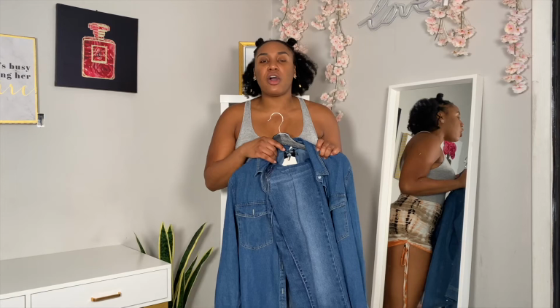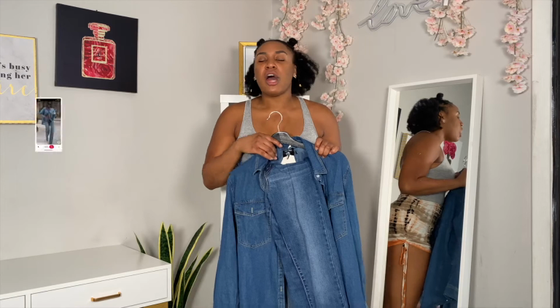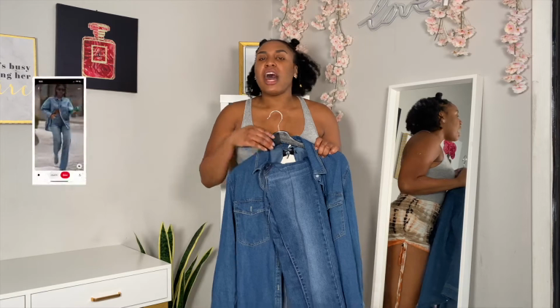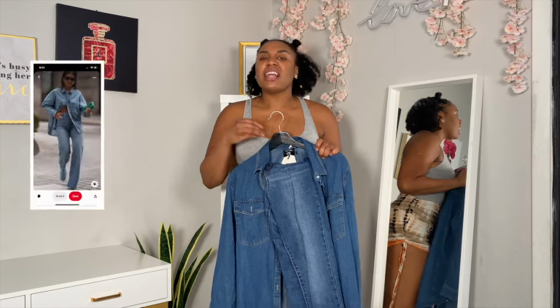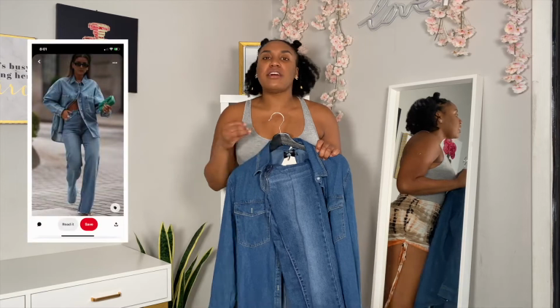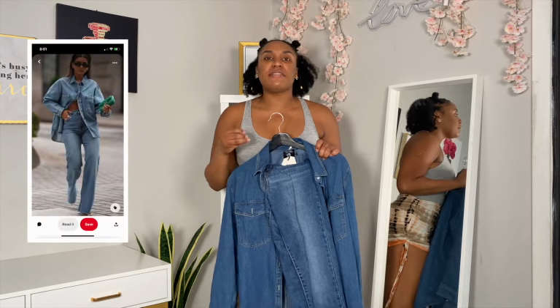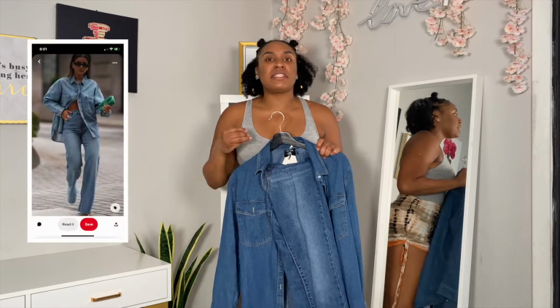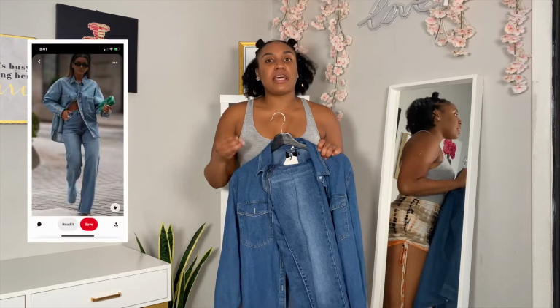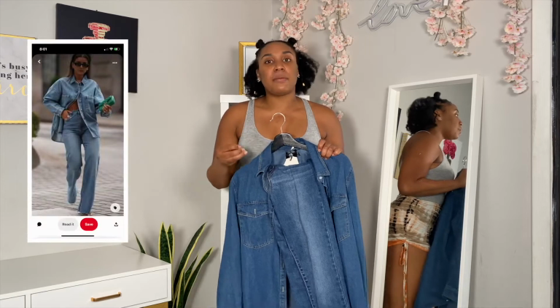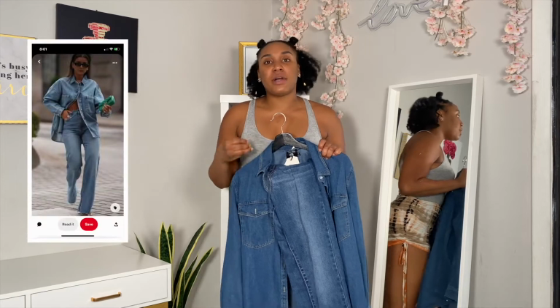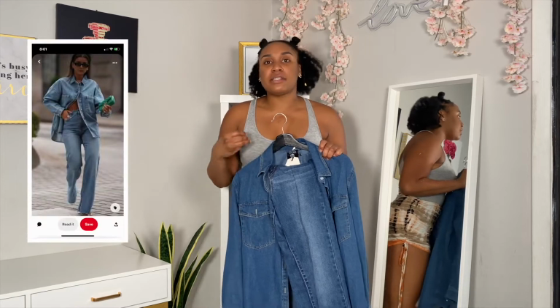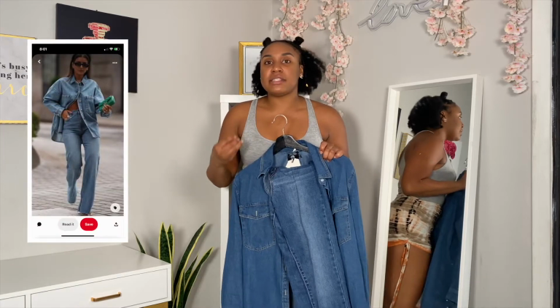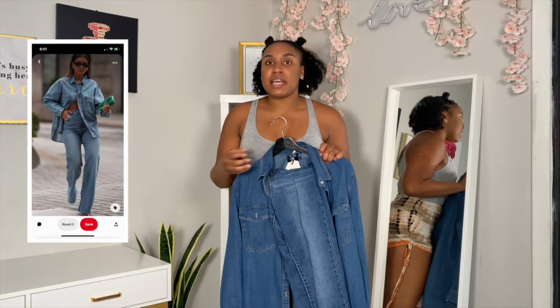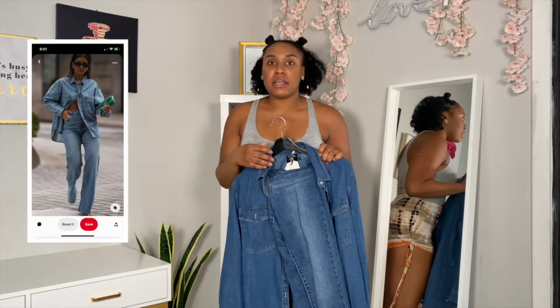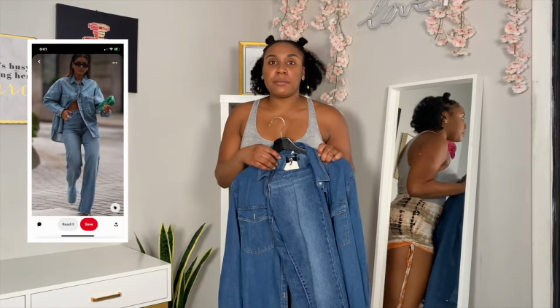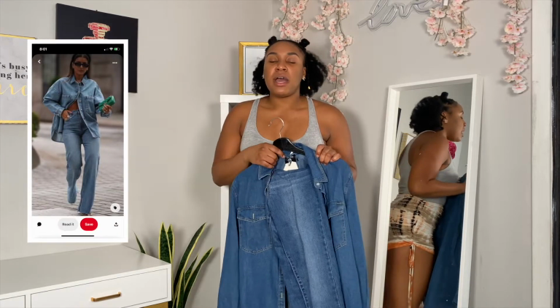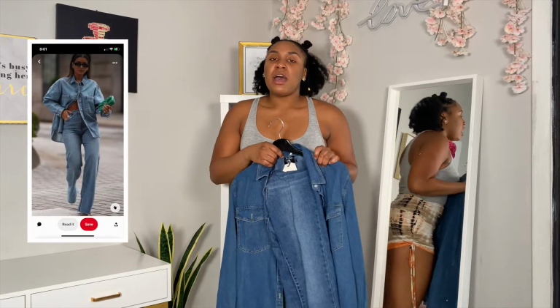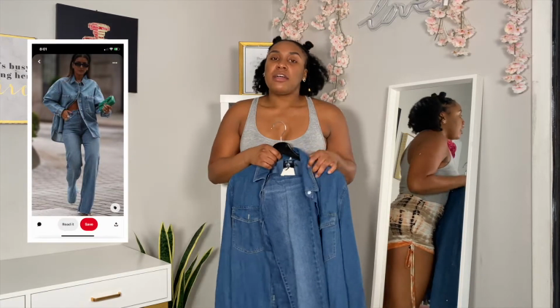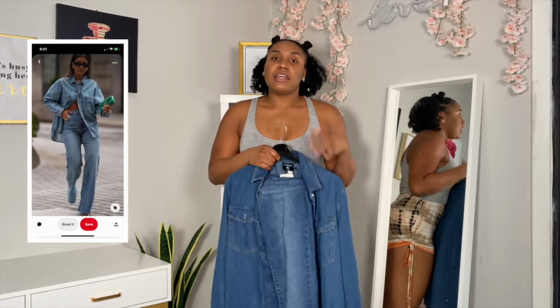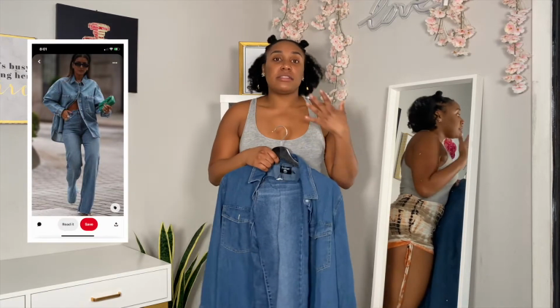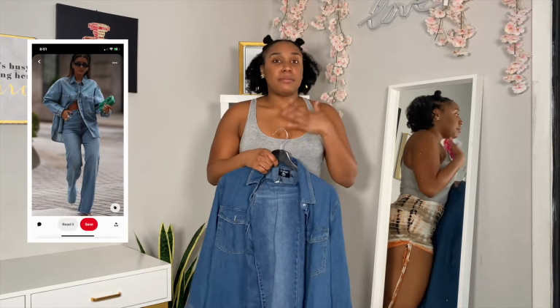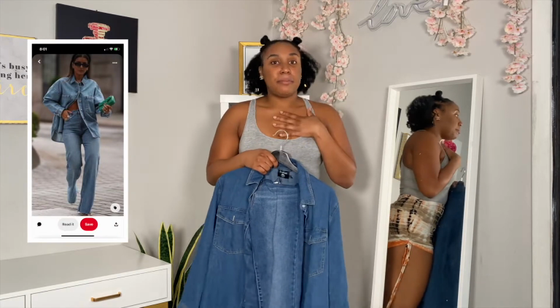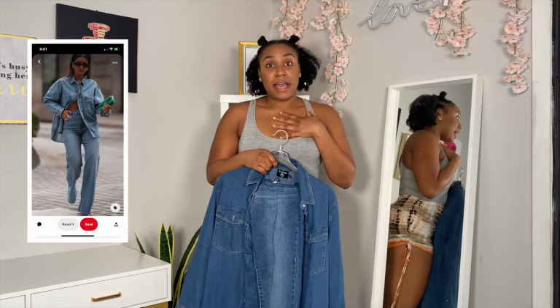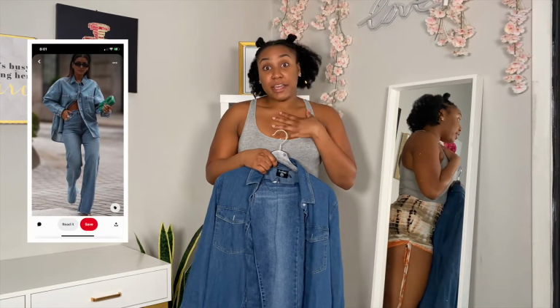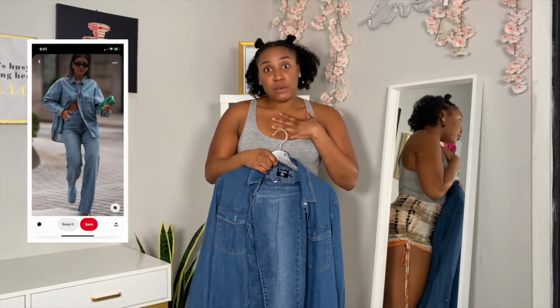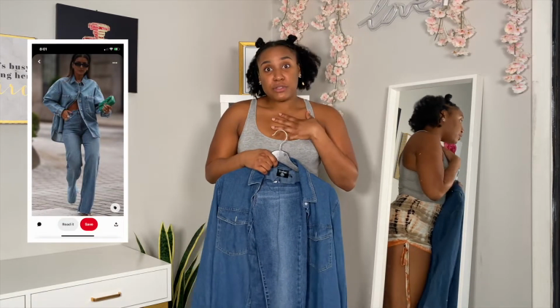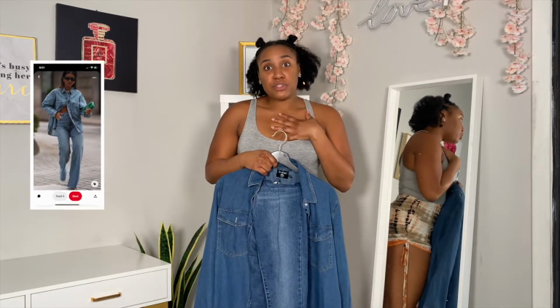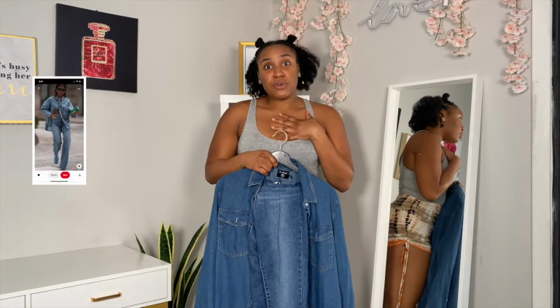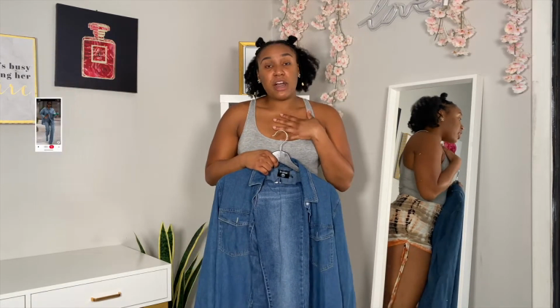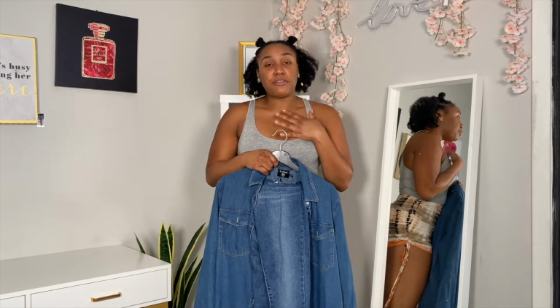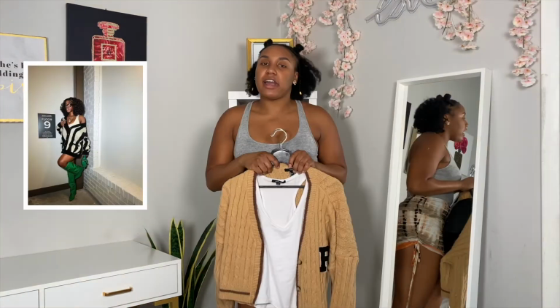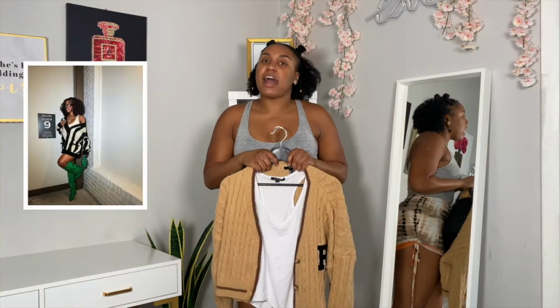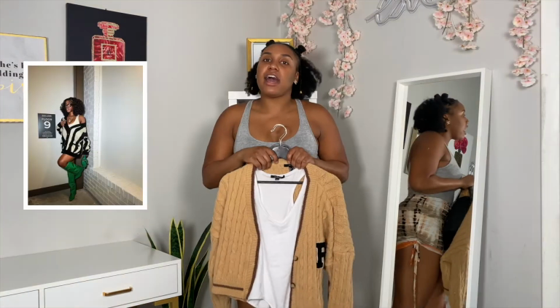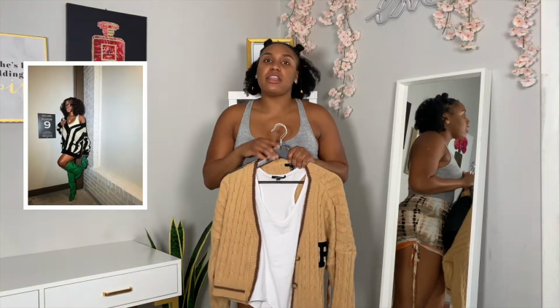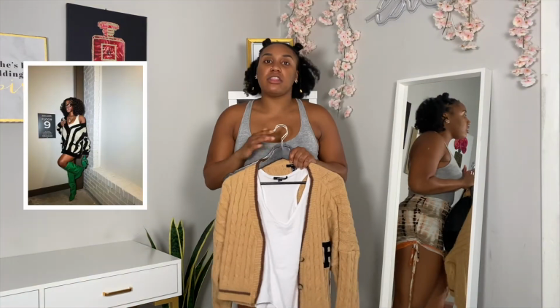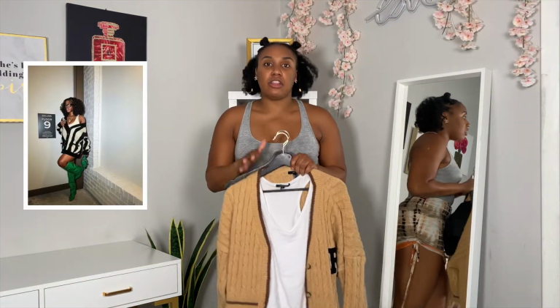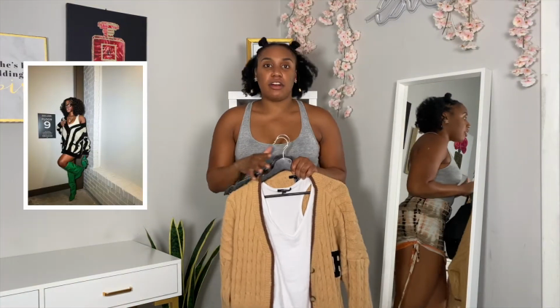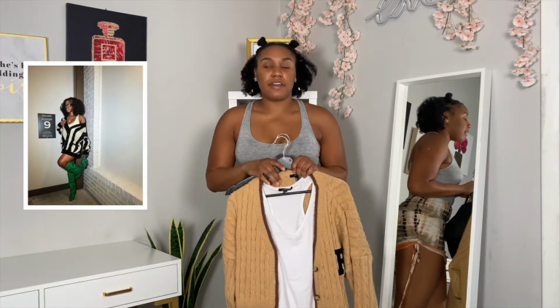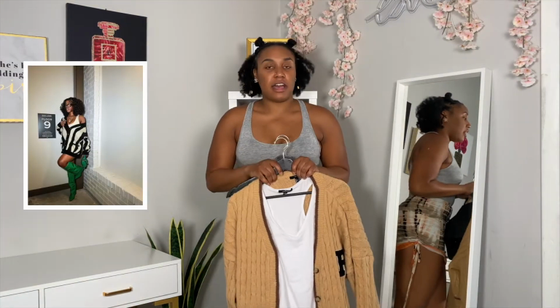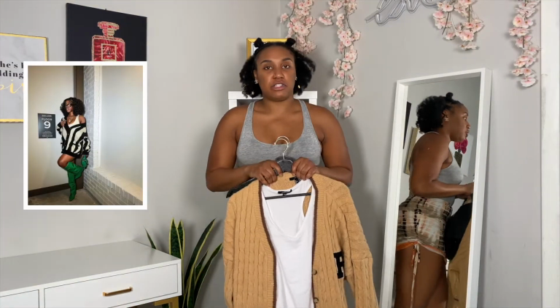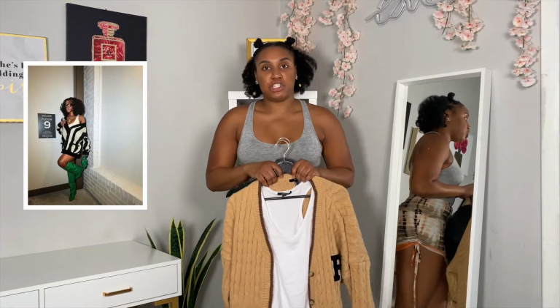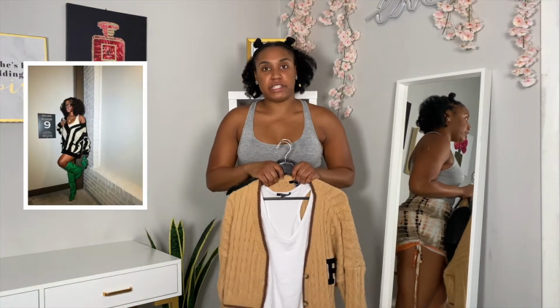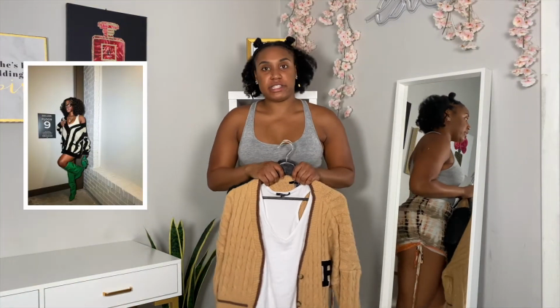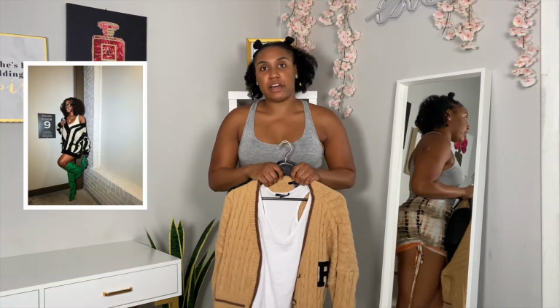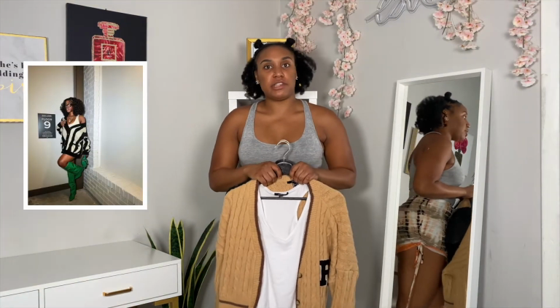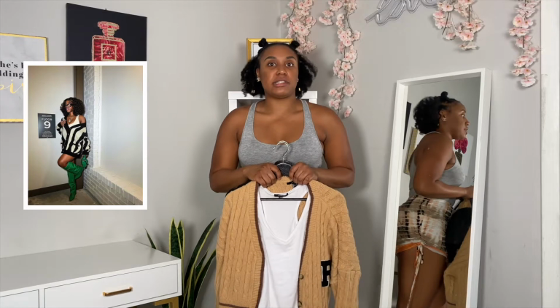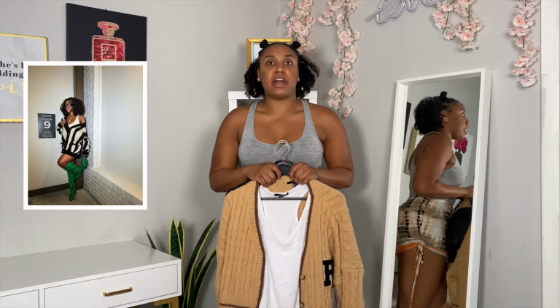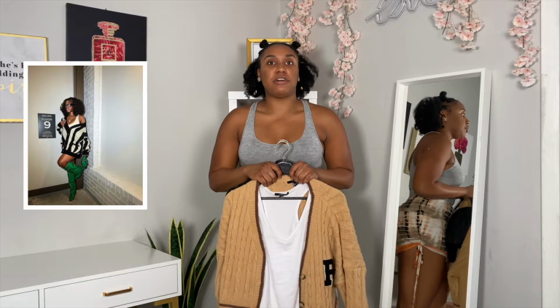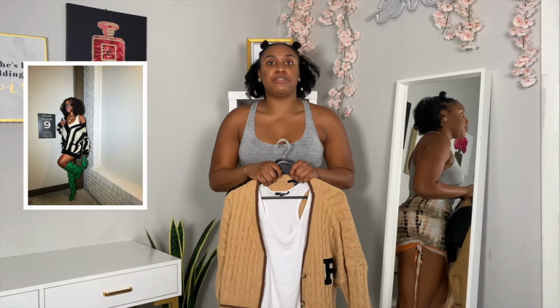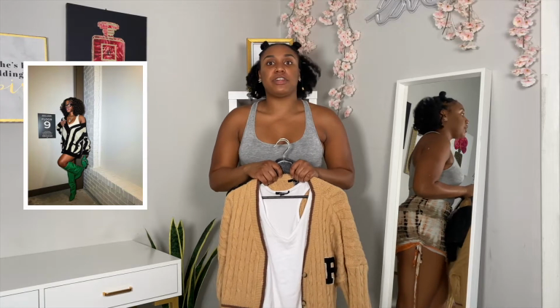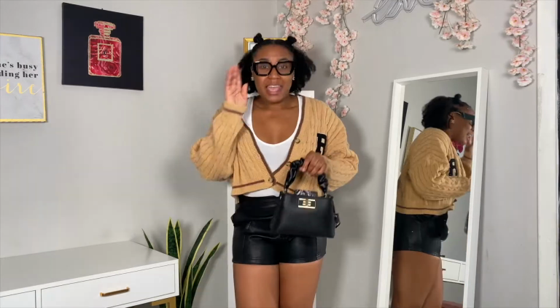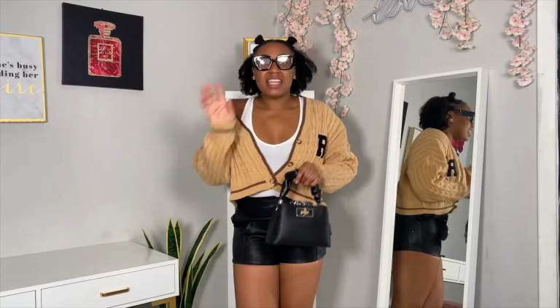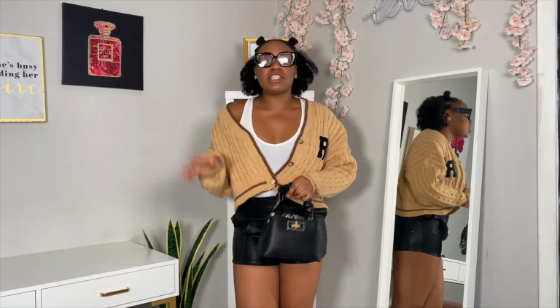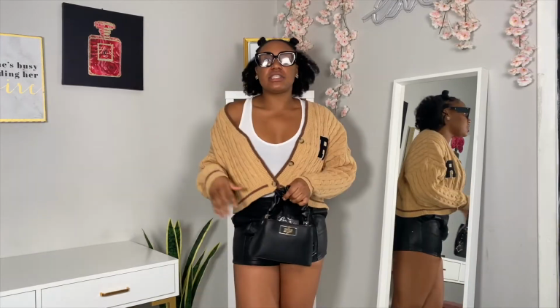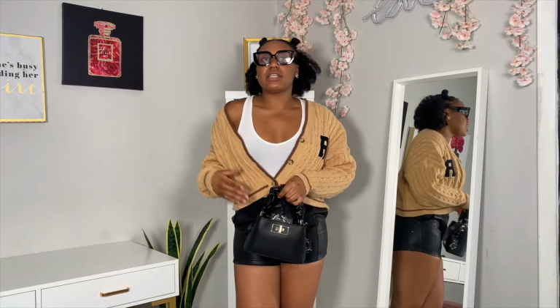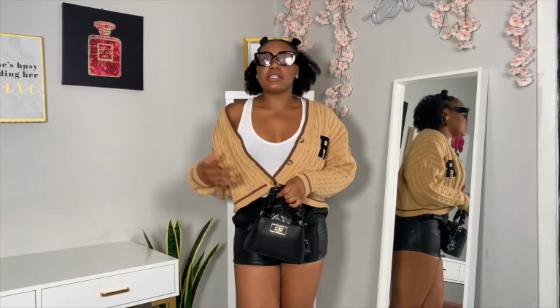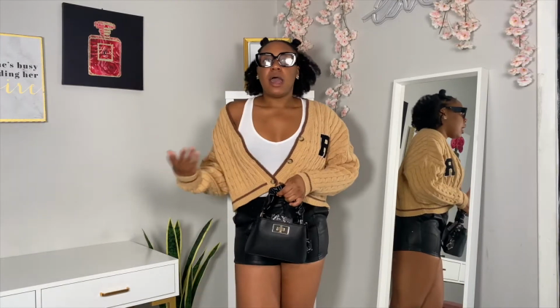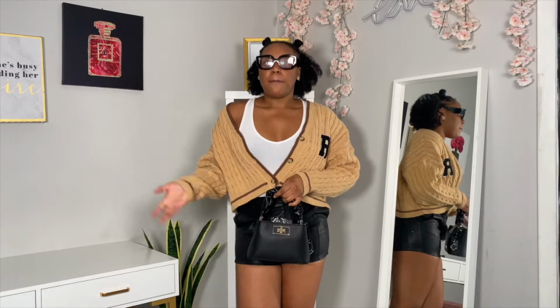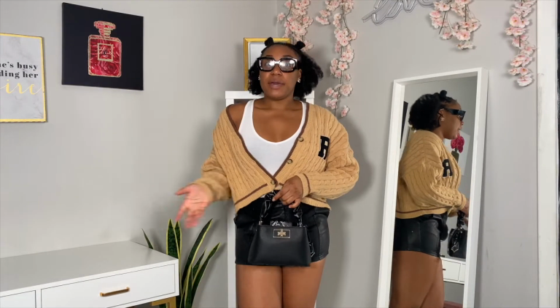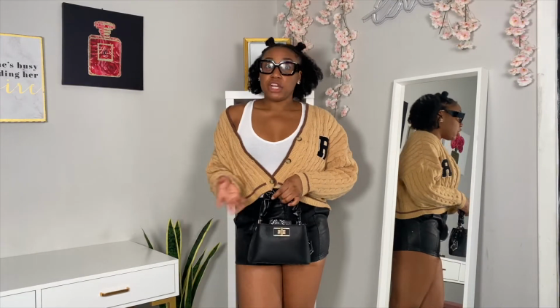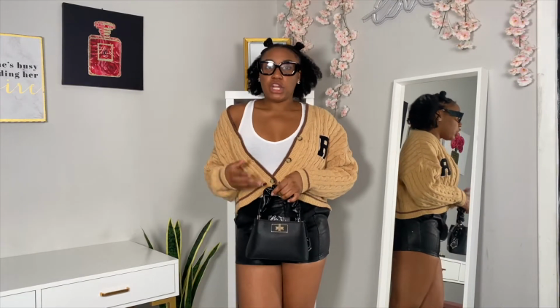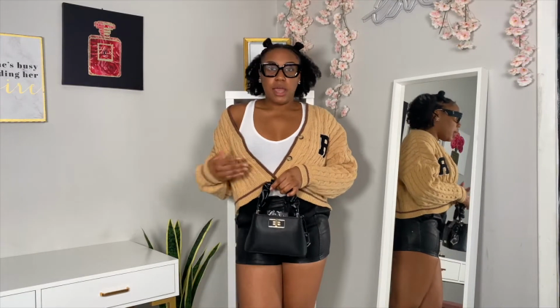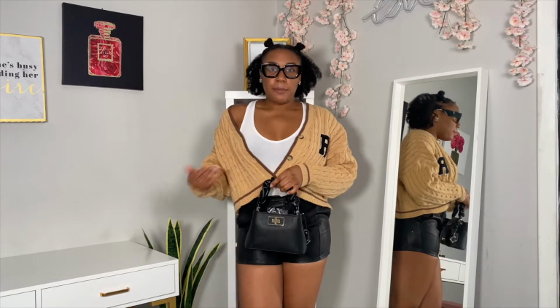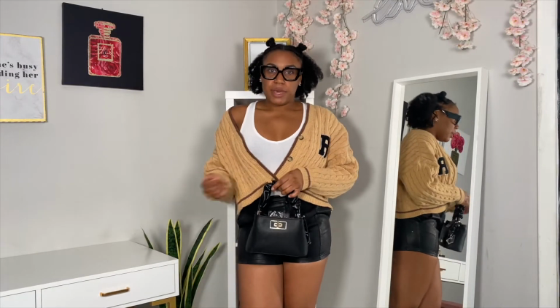I love a denim on denim. It's my go-to outfit. I love how she styled this outfit. It just gets better and better.